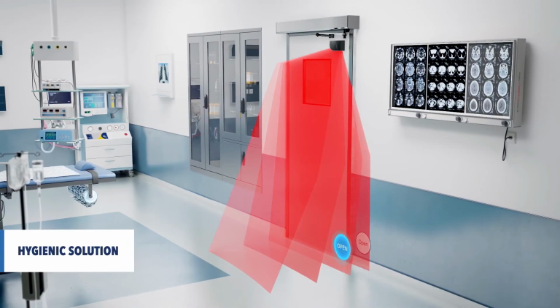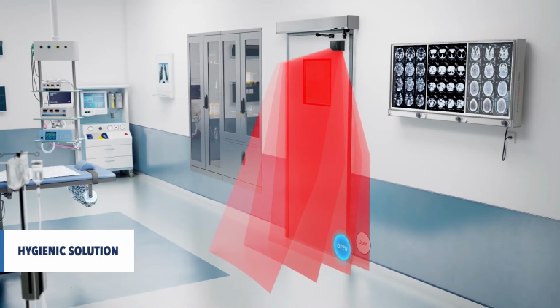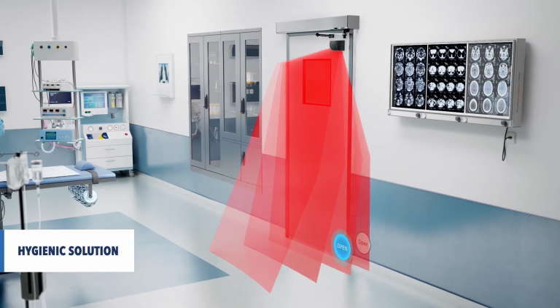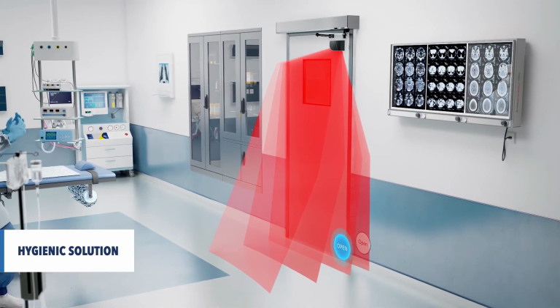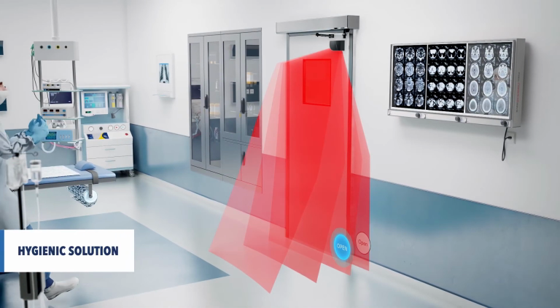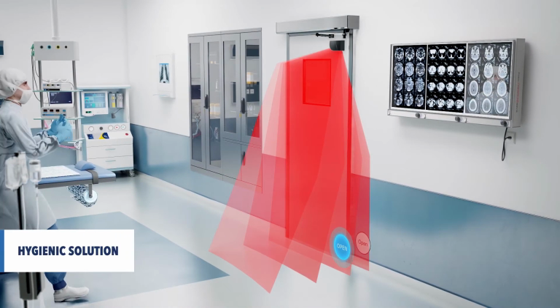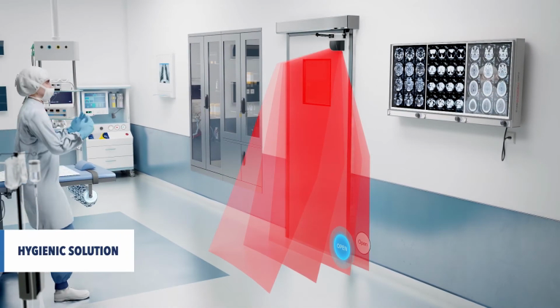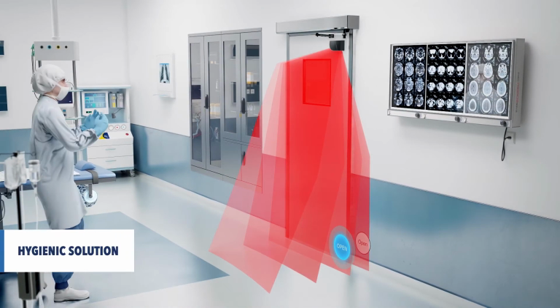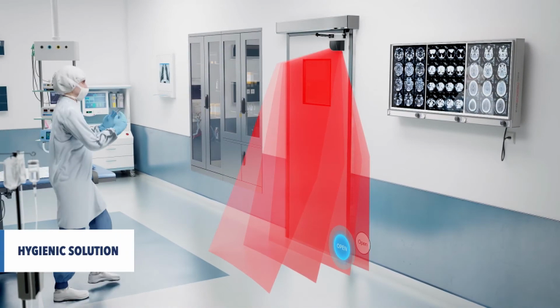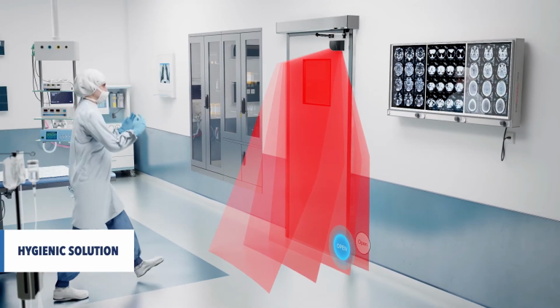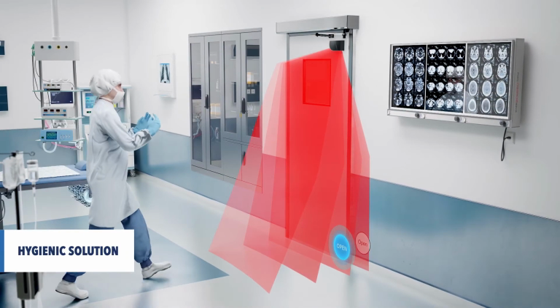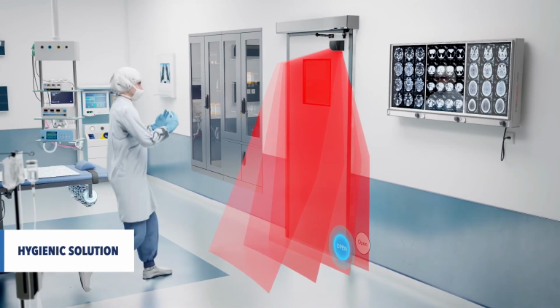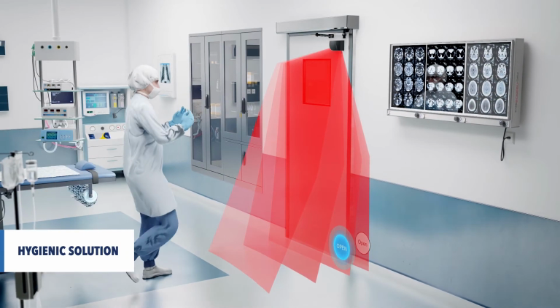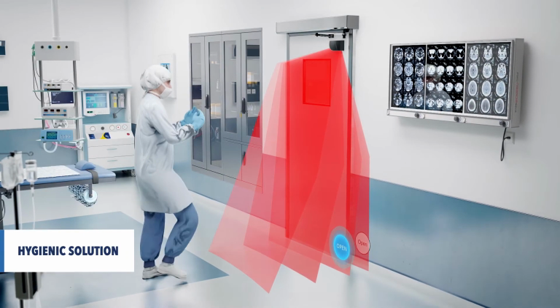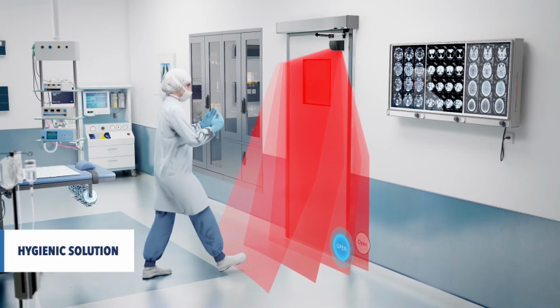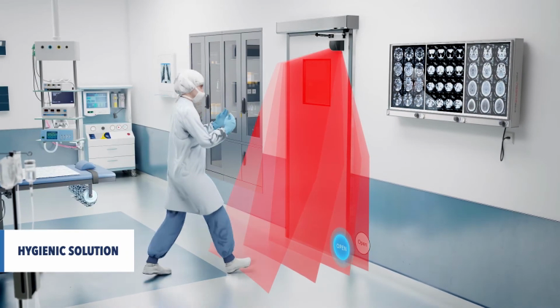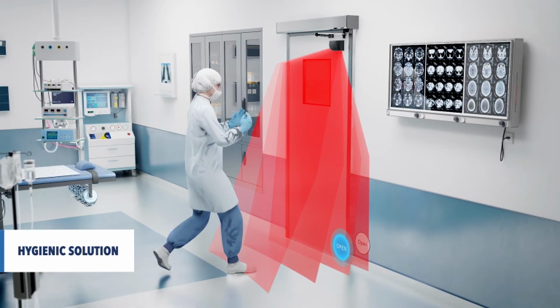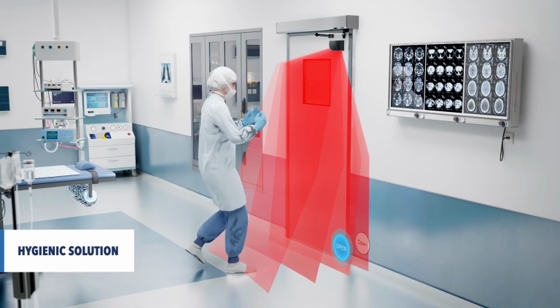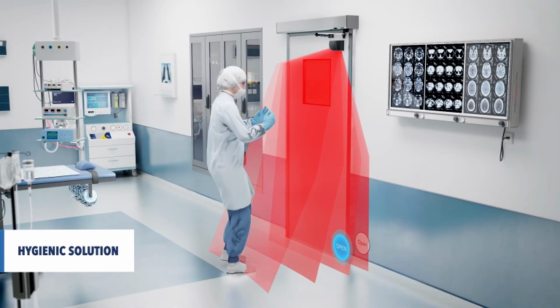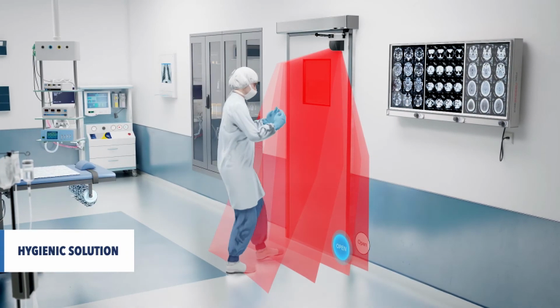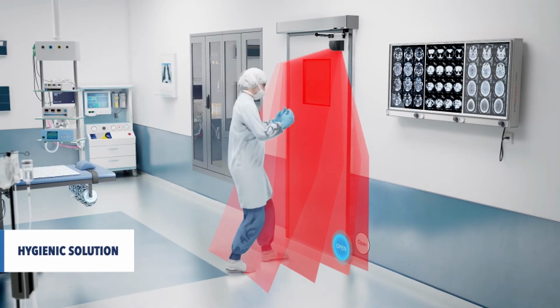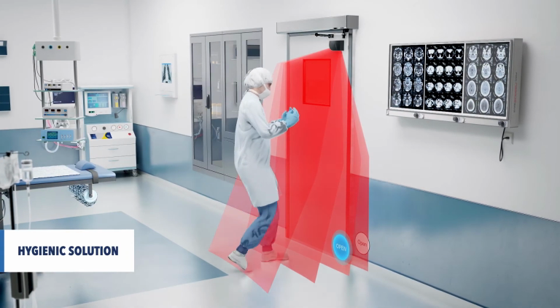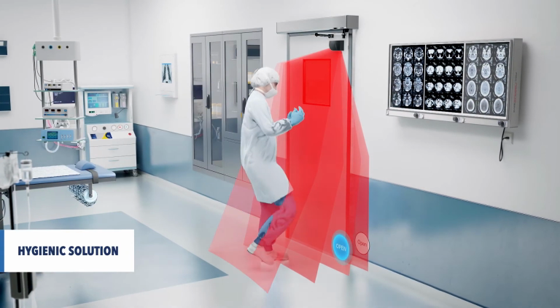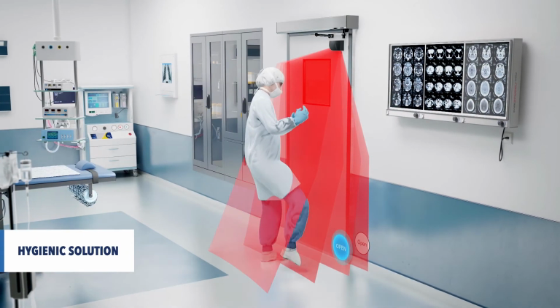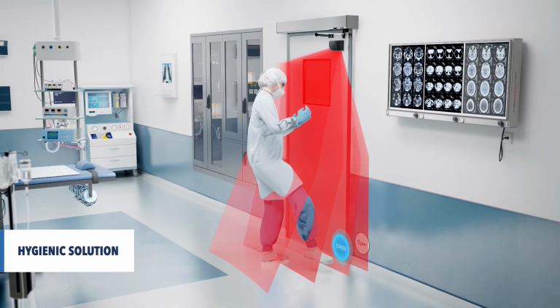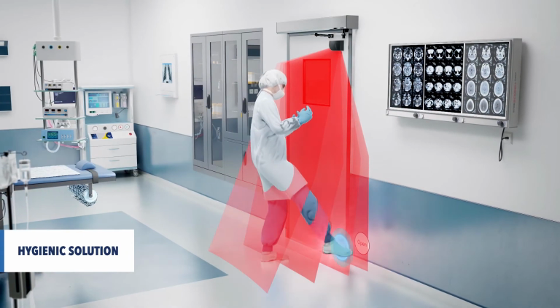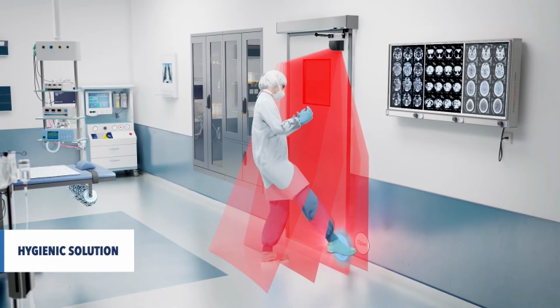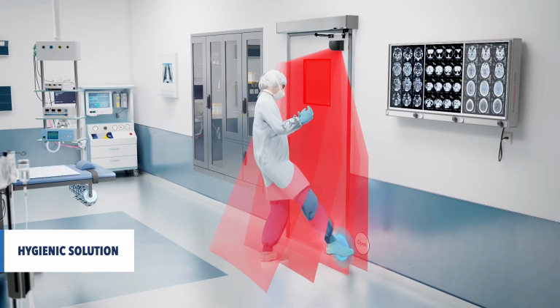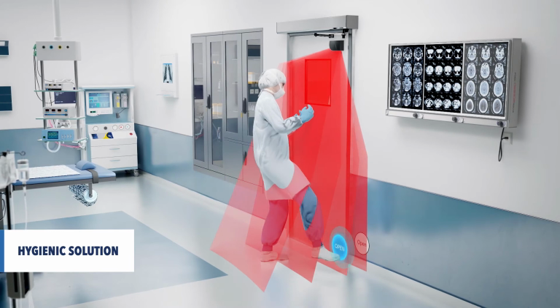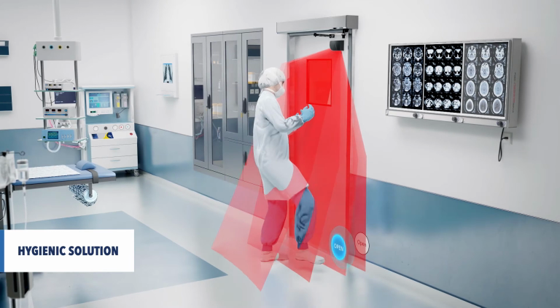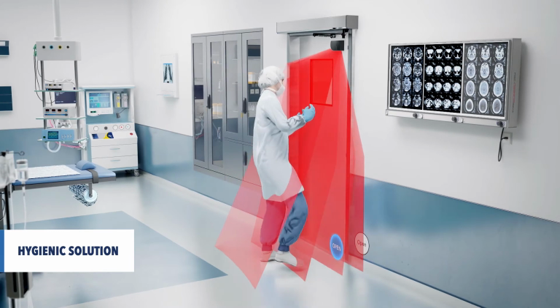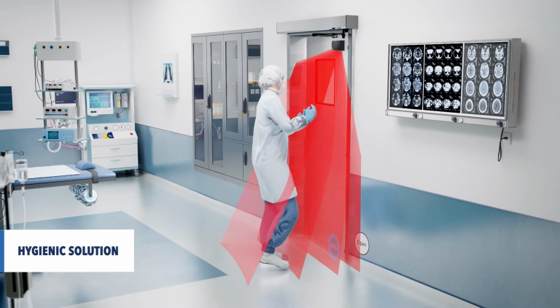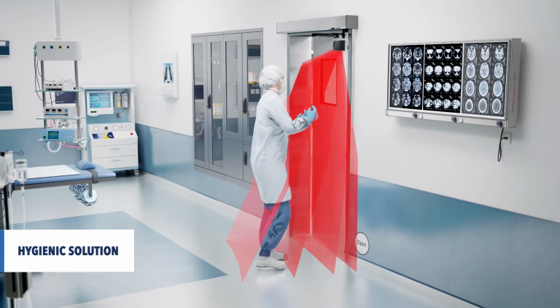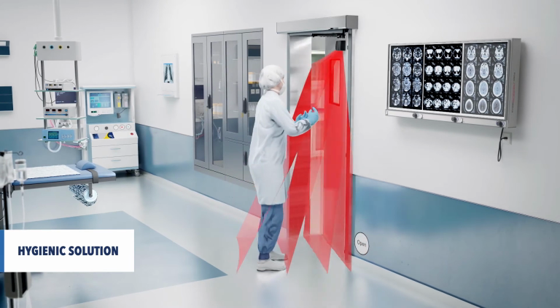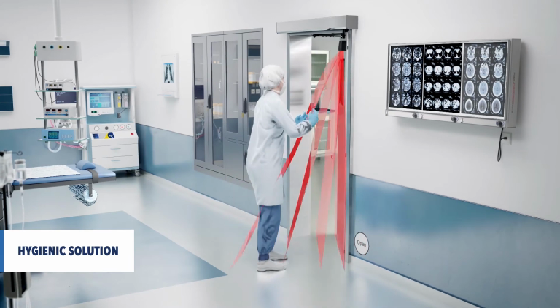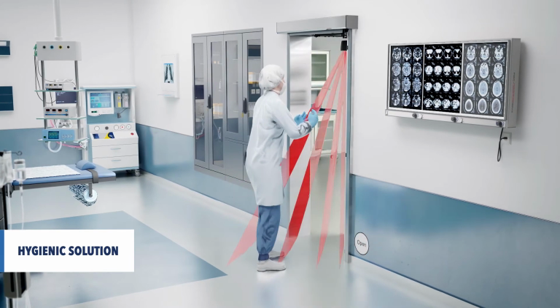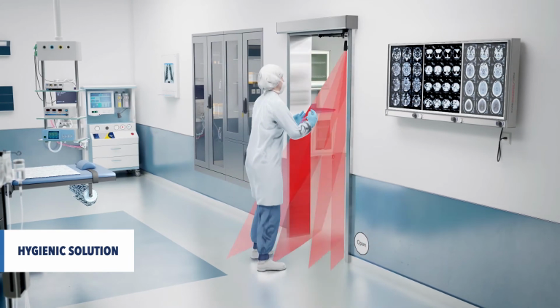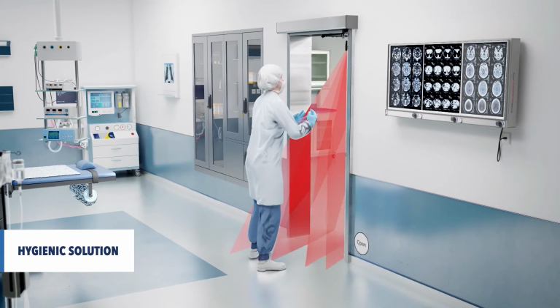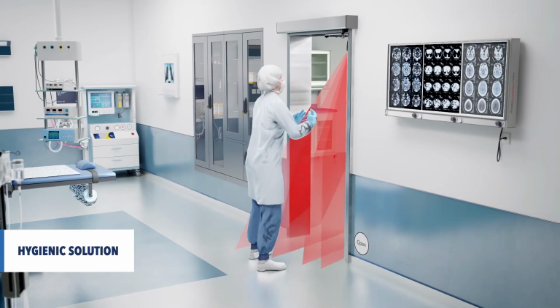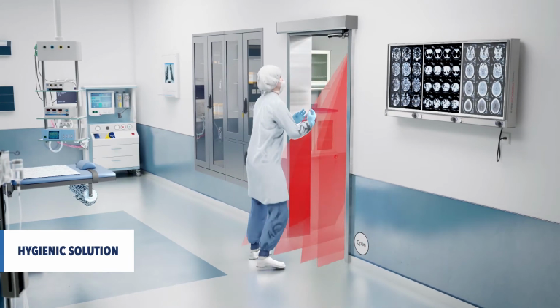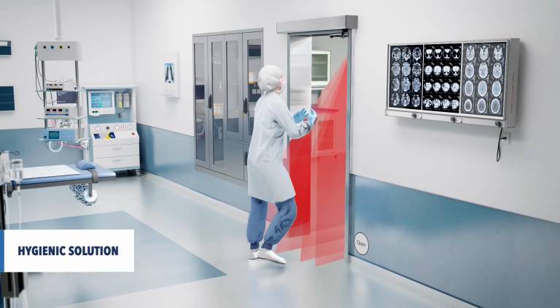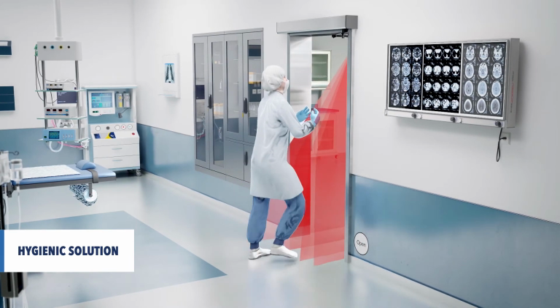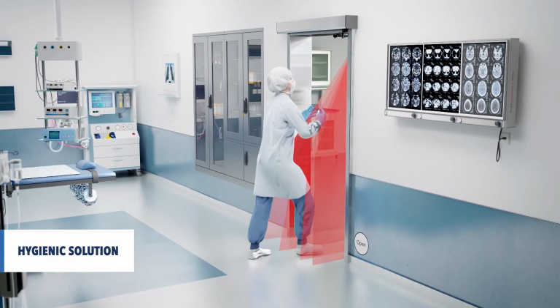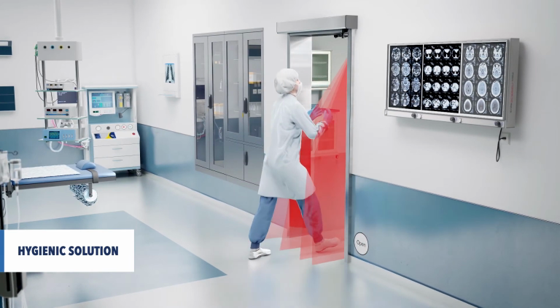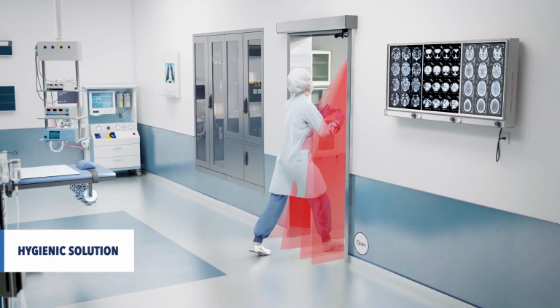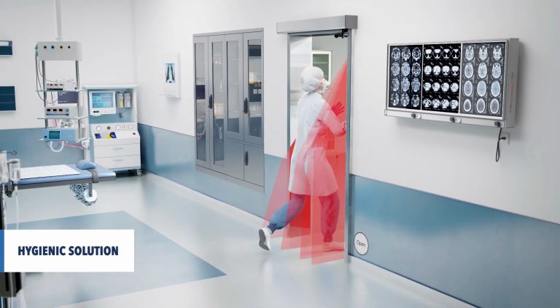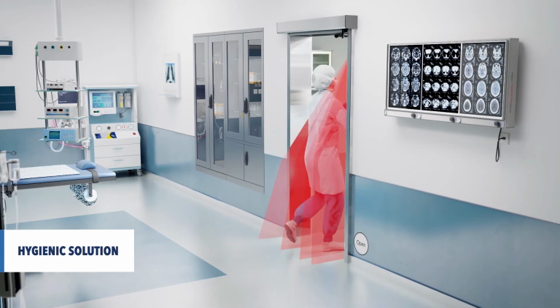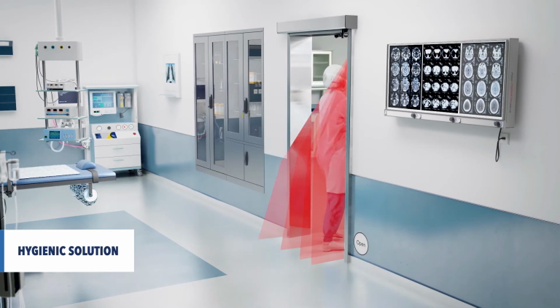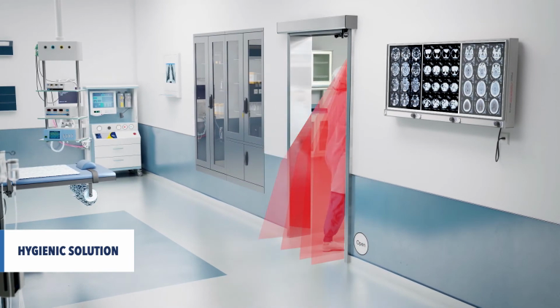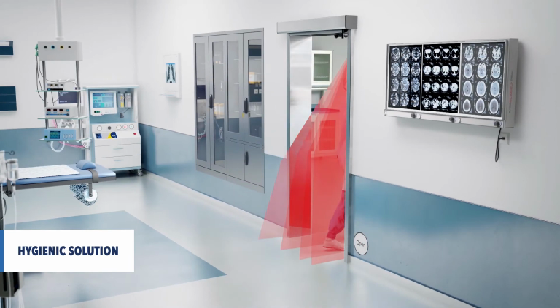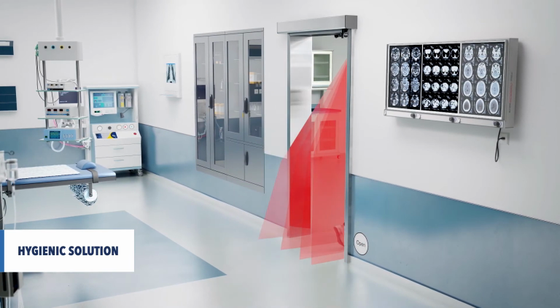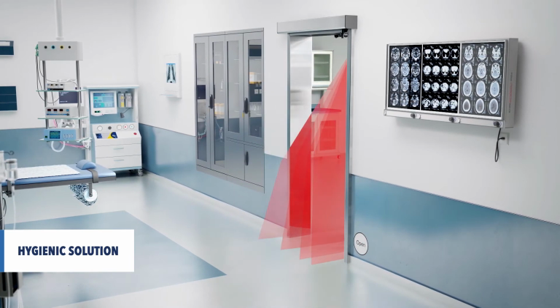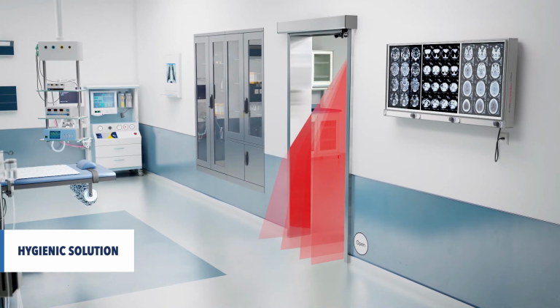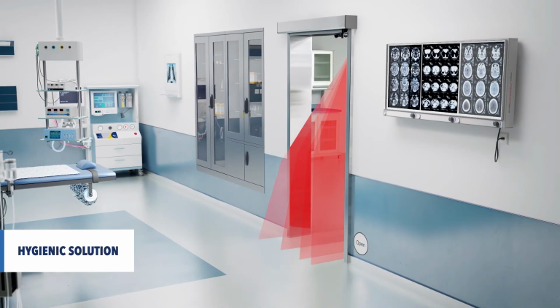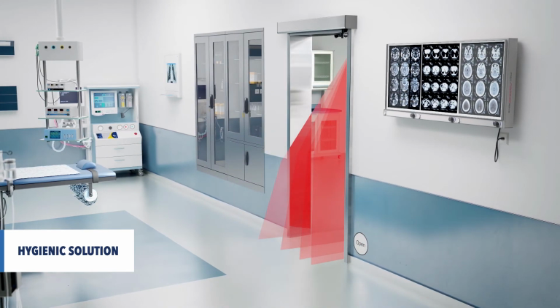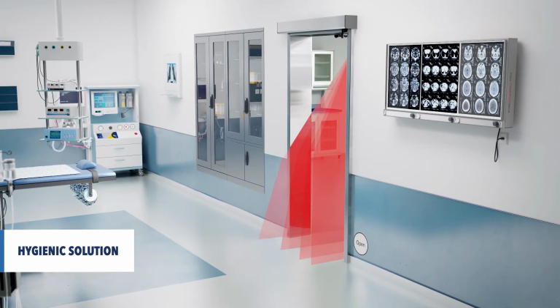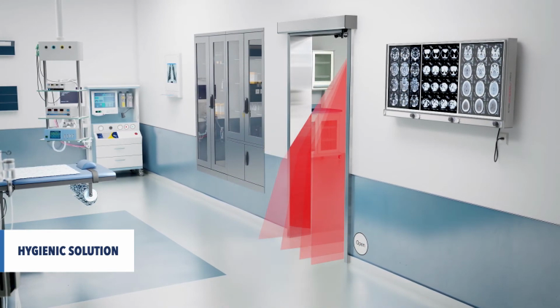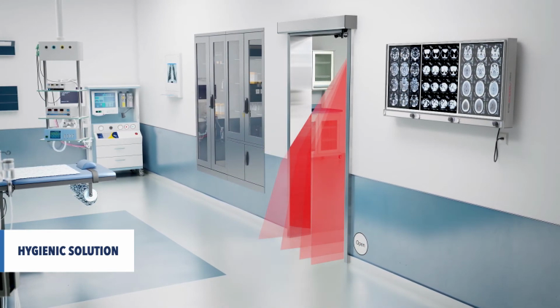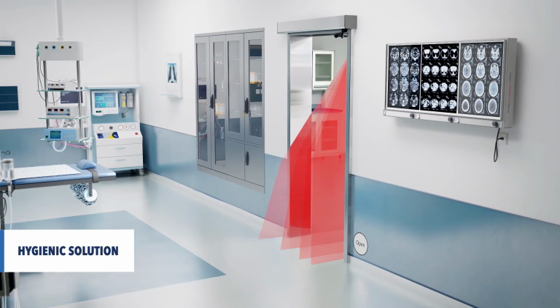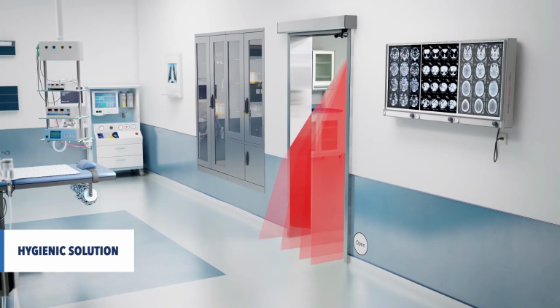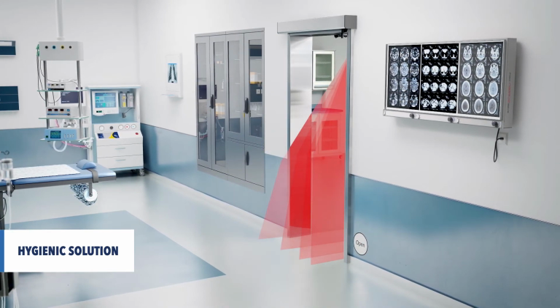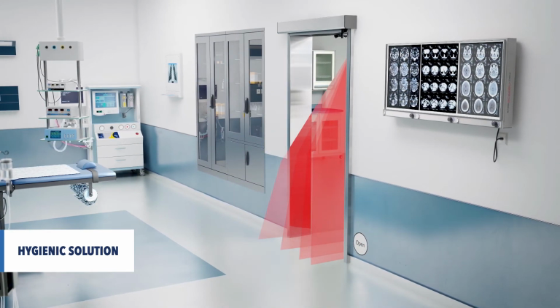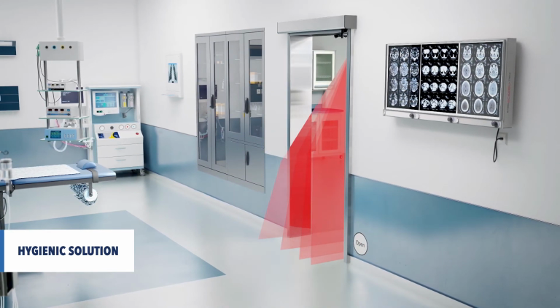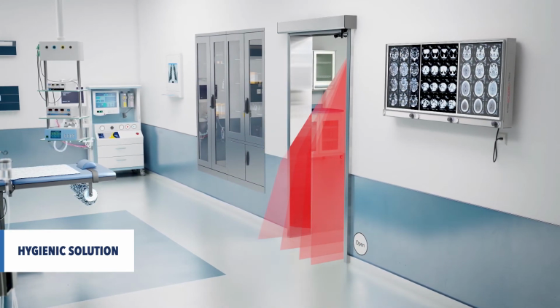This way, the door can be activated by a simple hand or foot movement, completely hygienic.